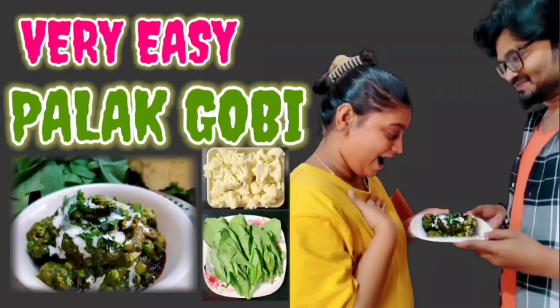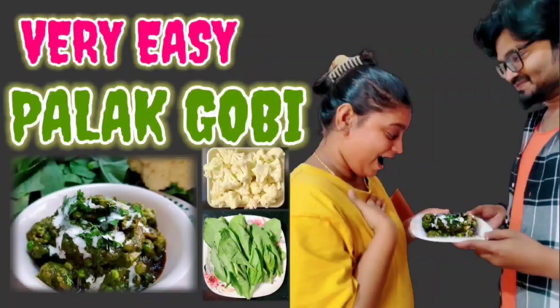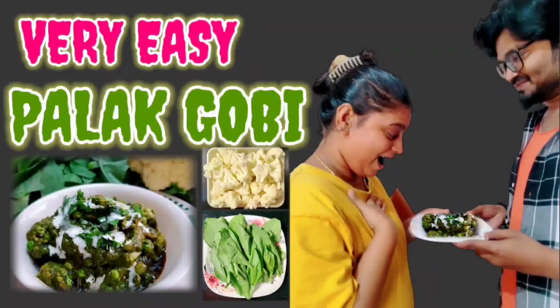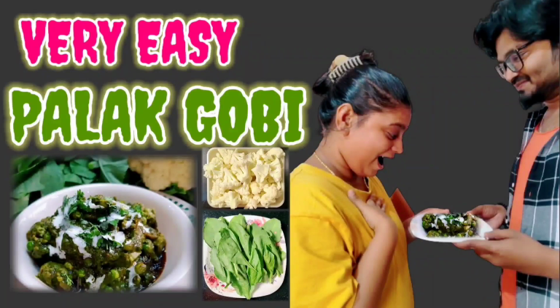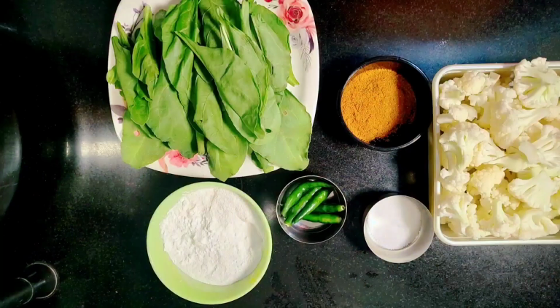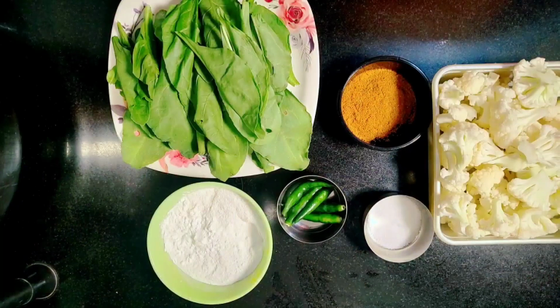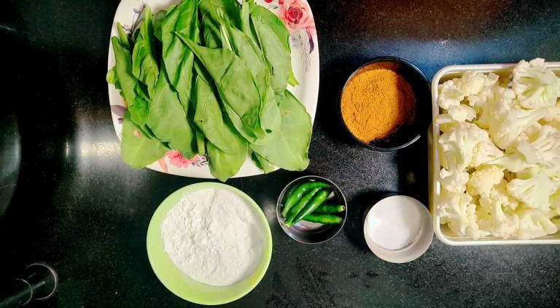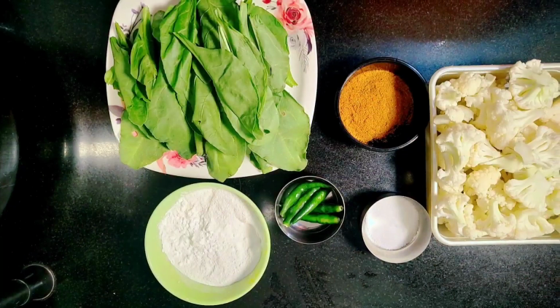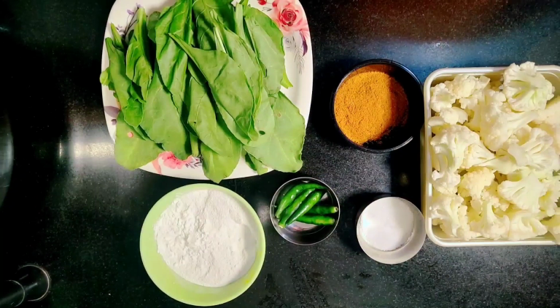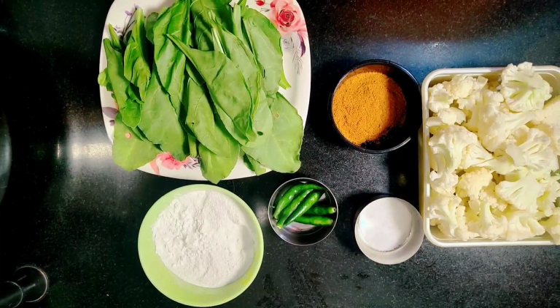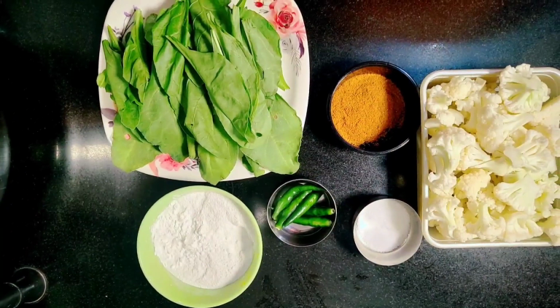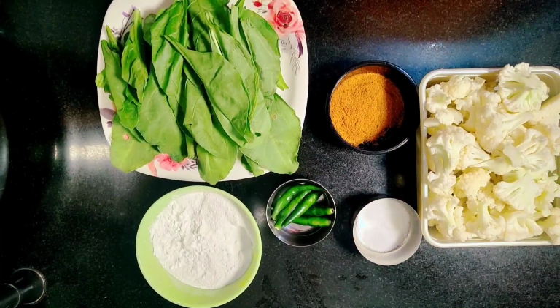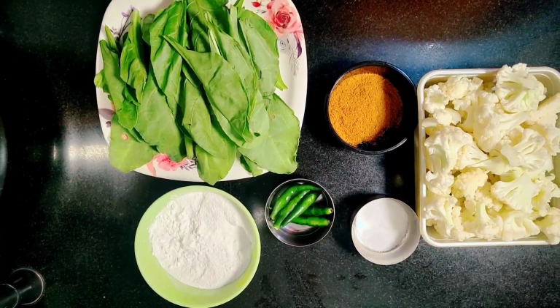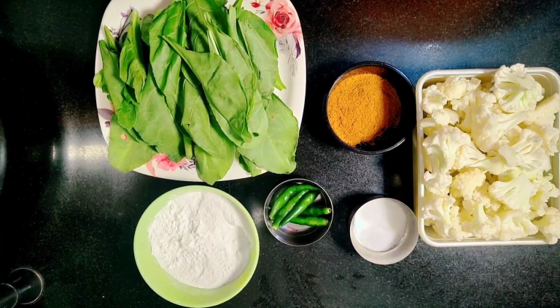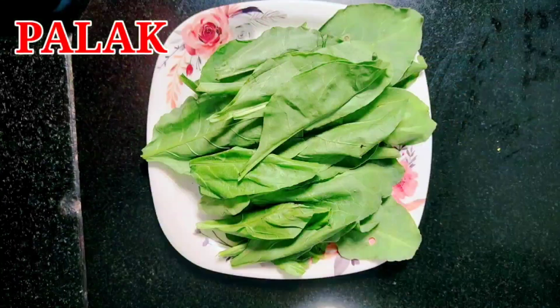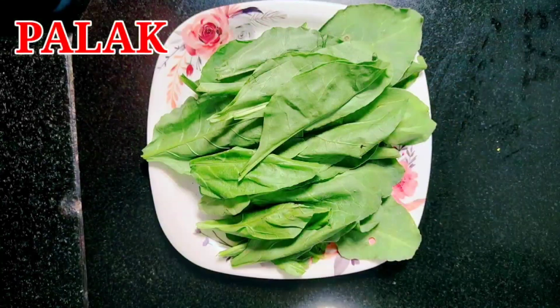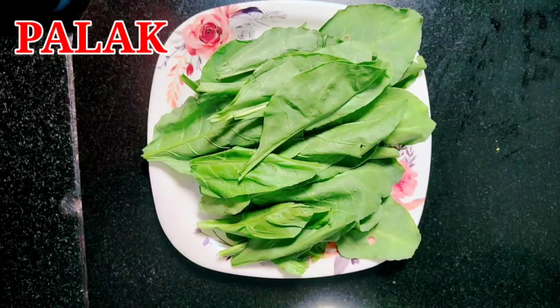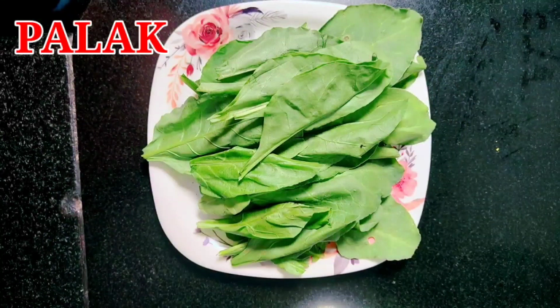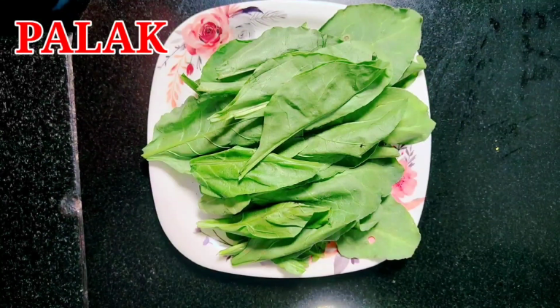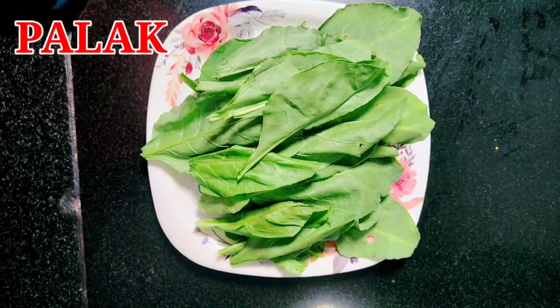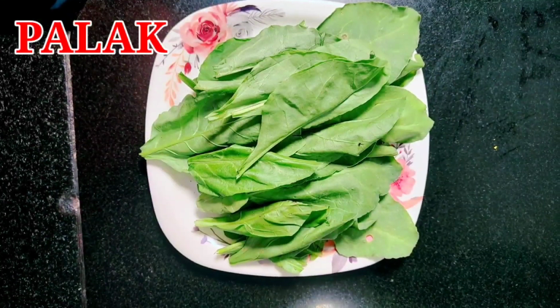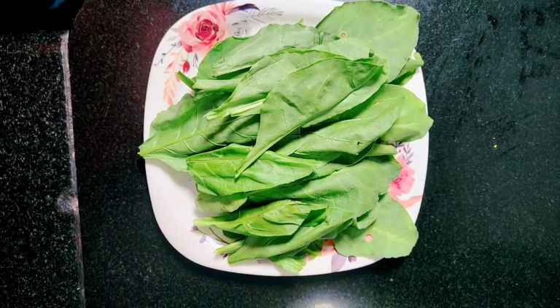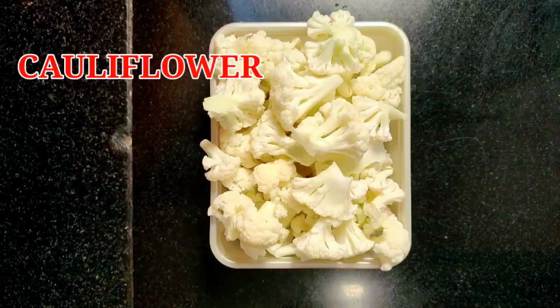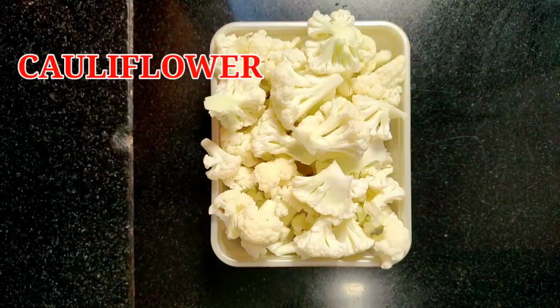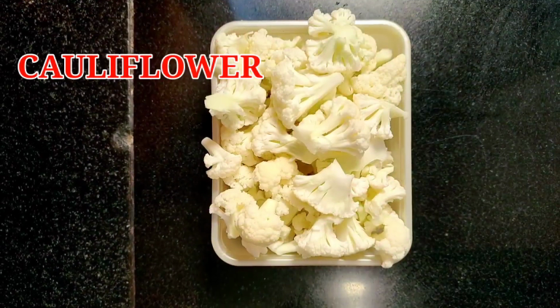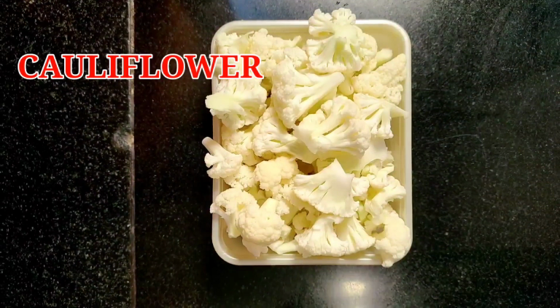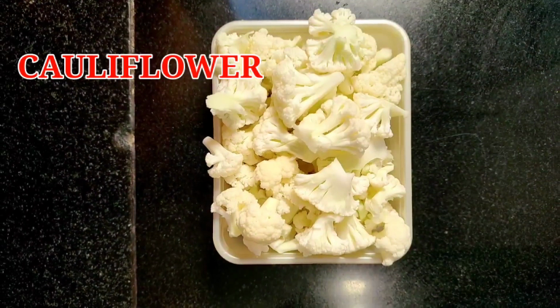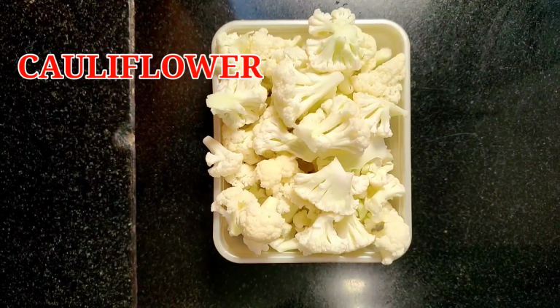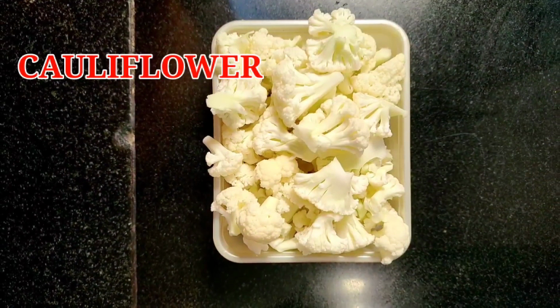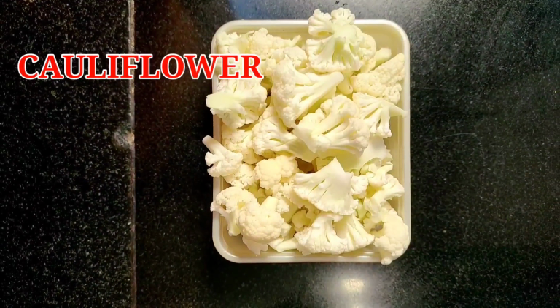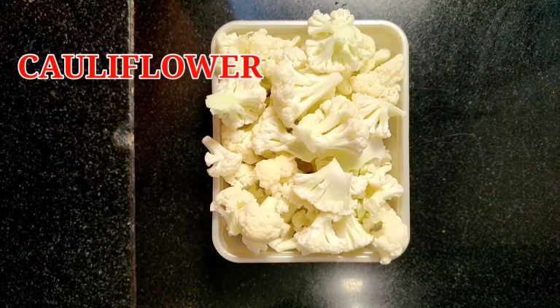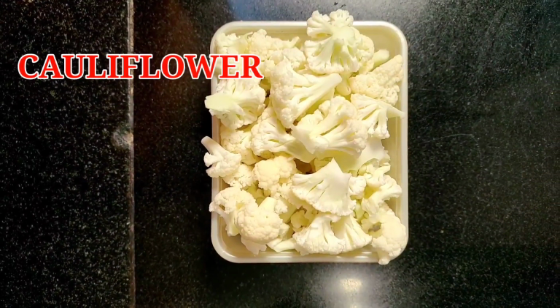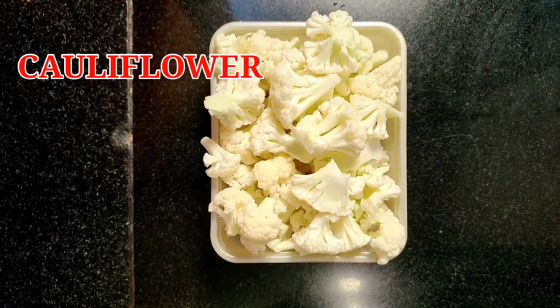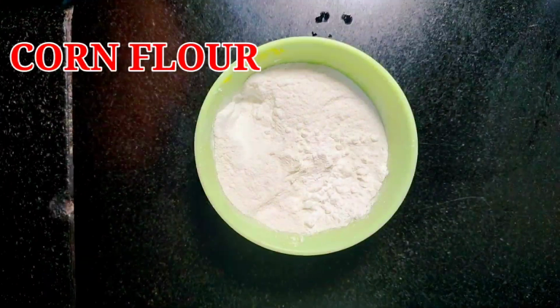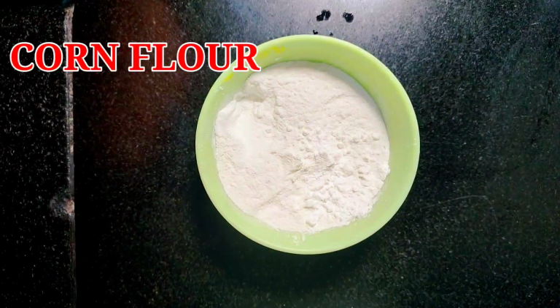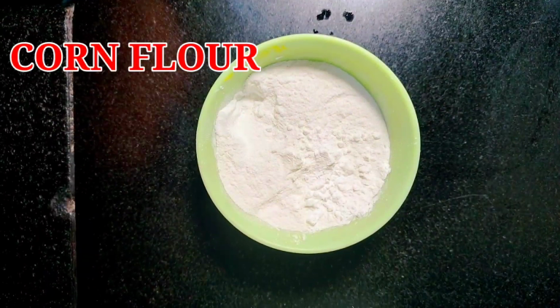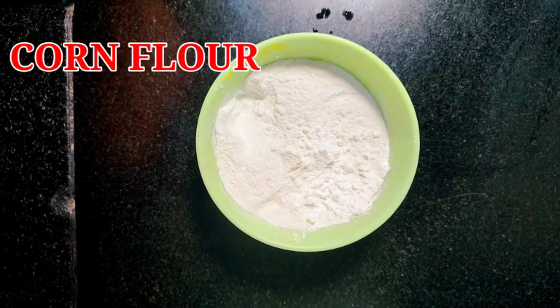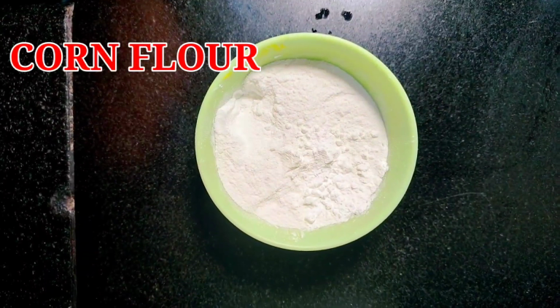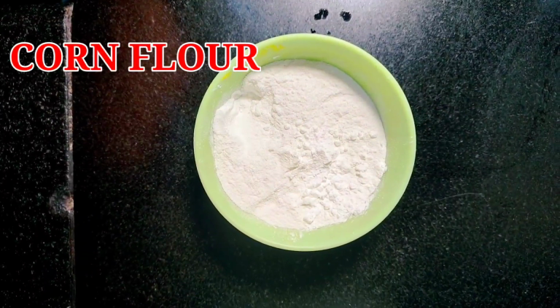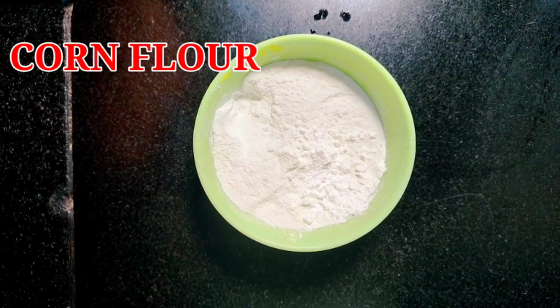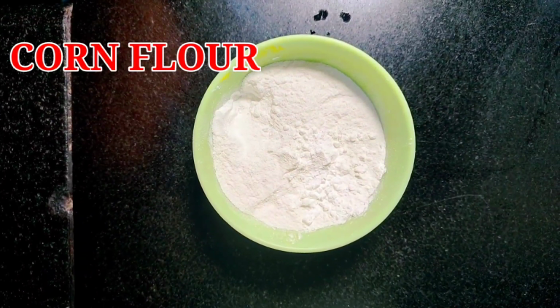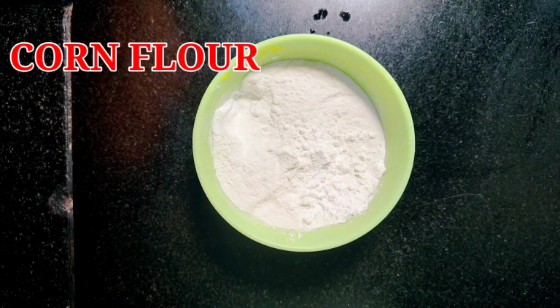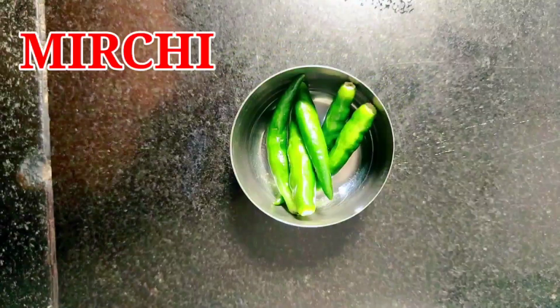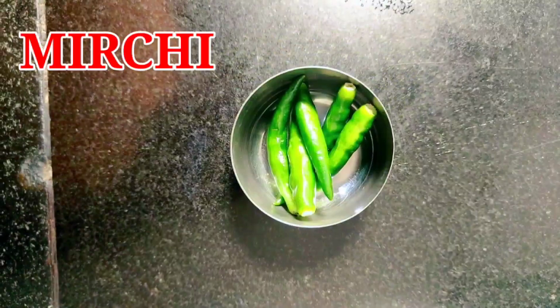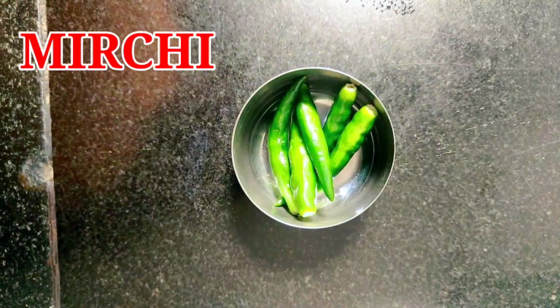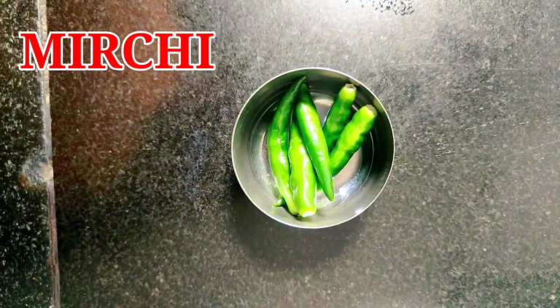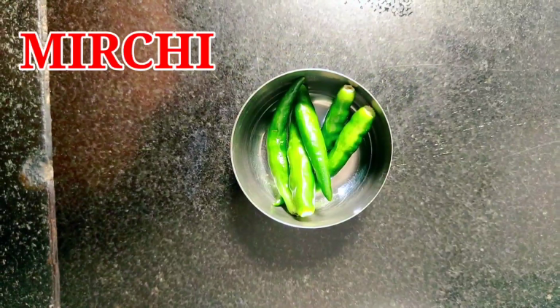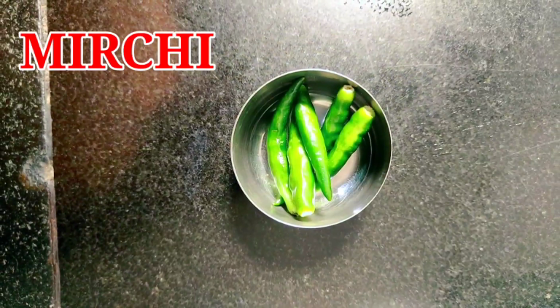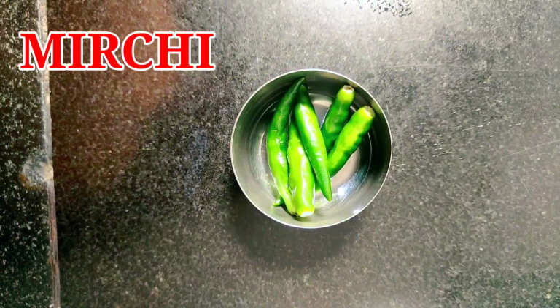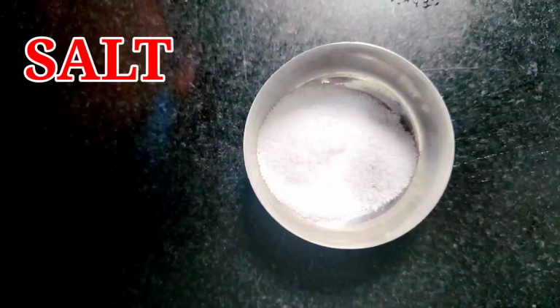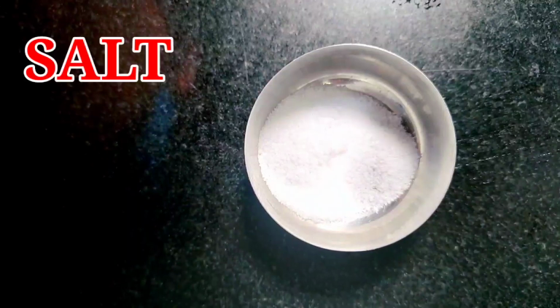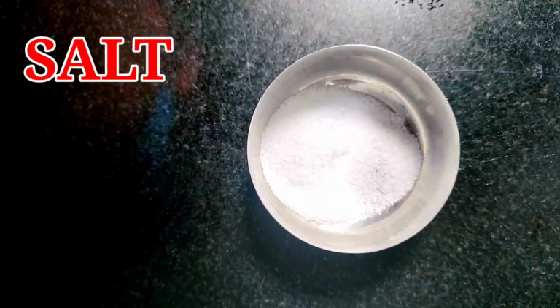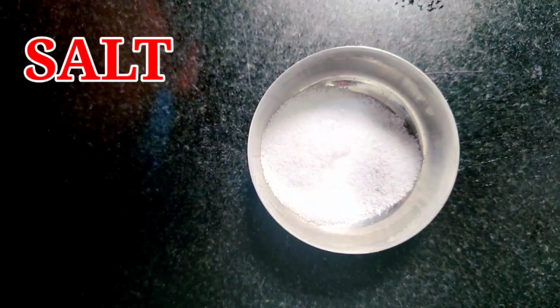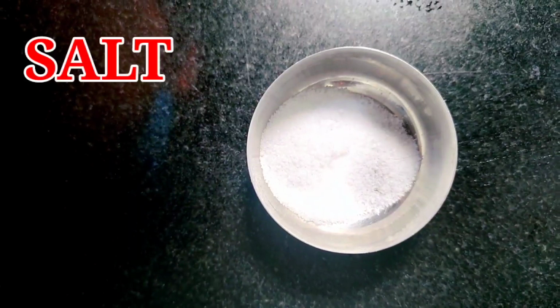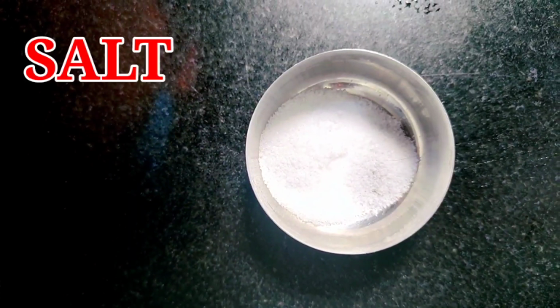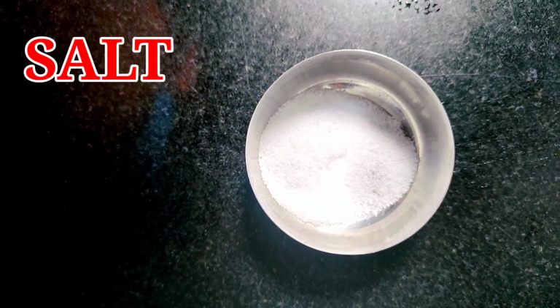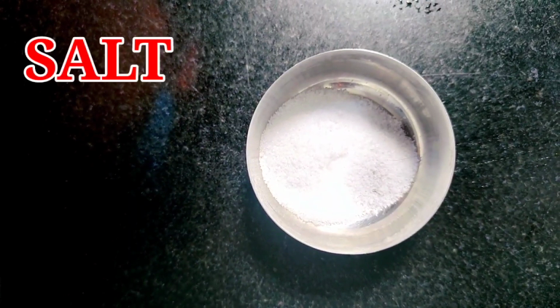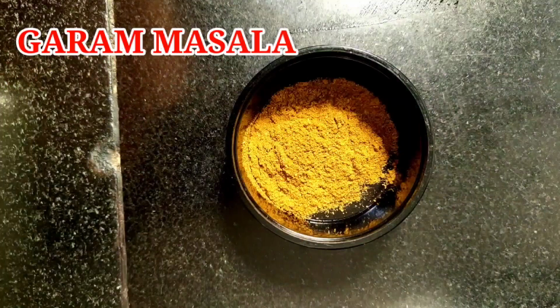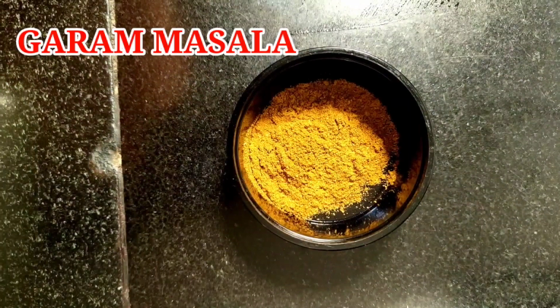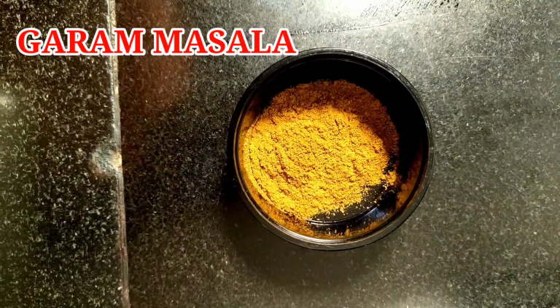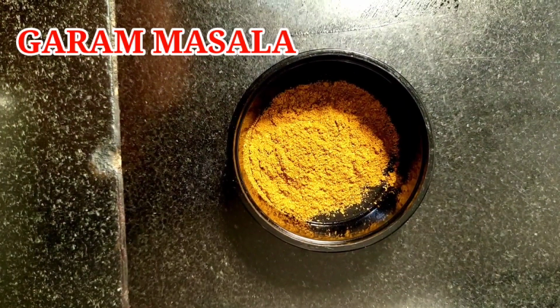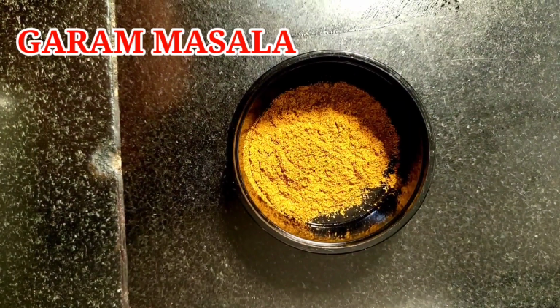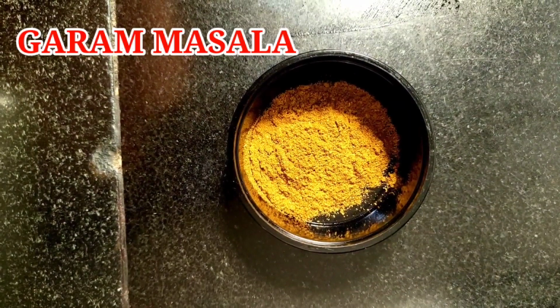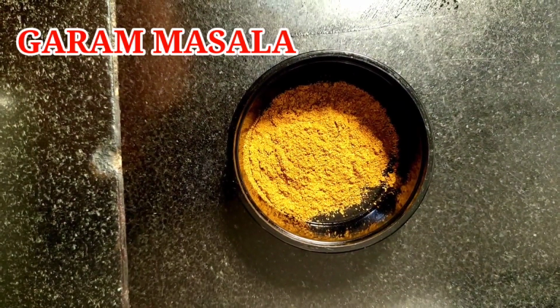Hello everyone, my husband is doing dry gobi today. I am living in the office and I have a little health problem.